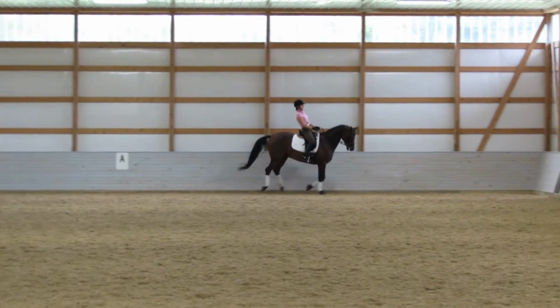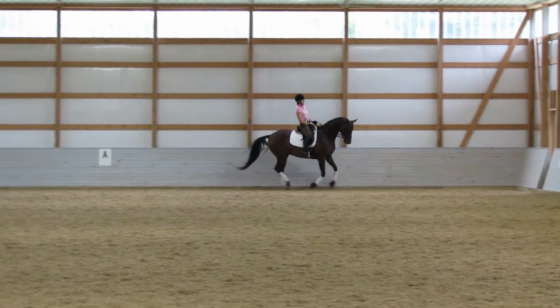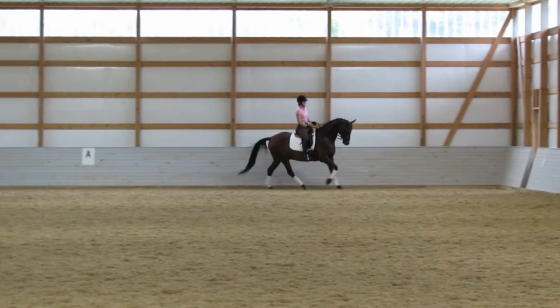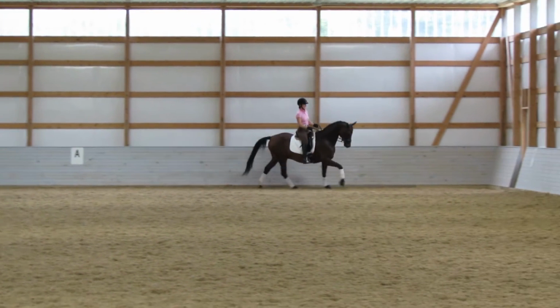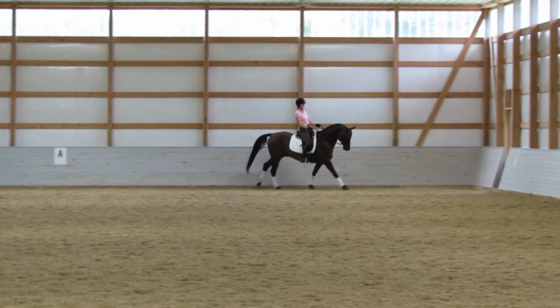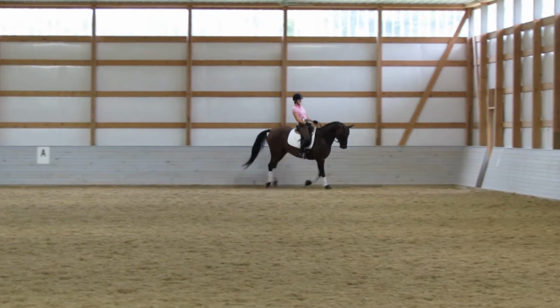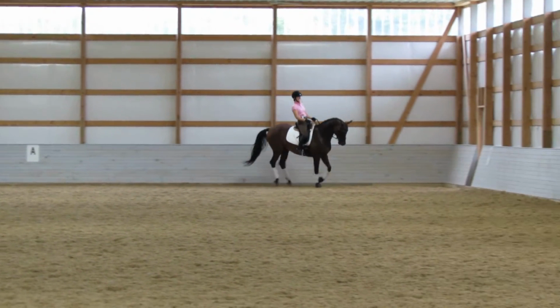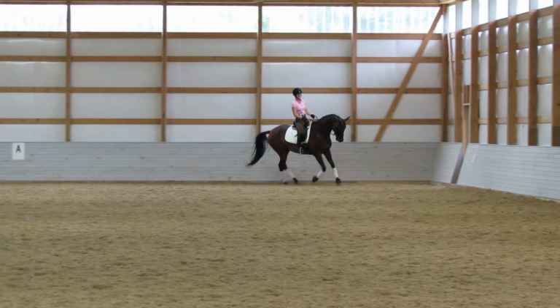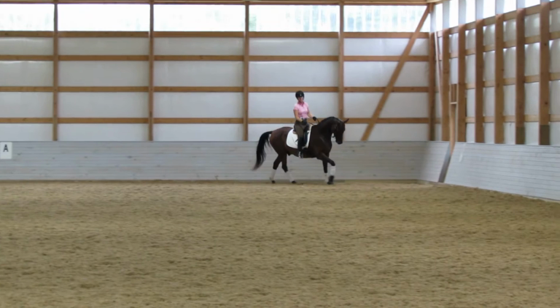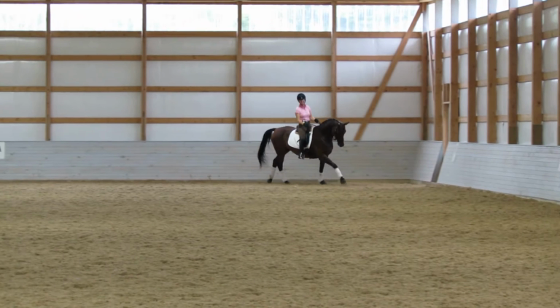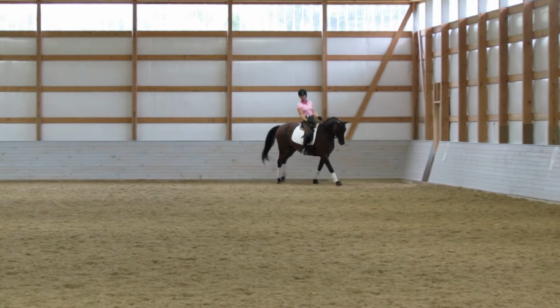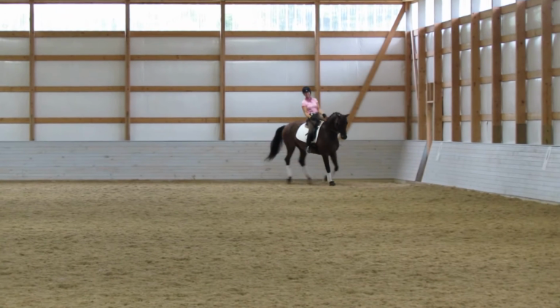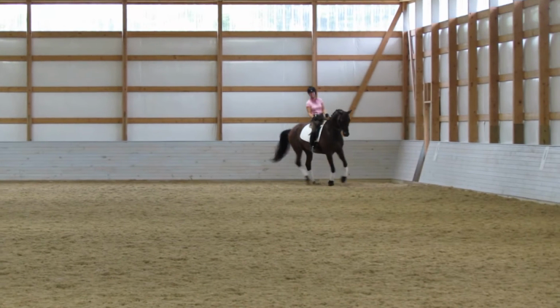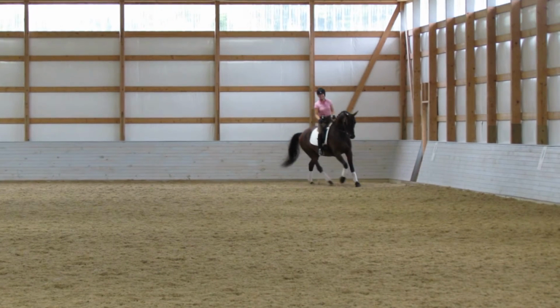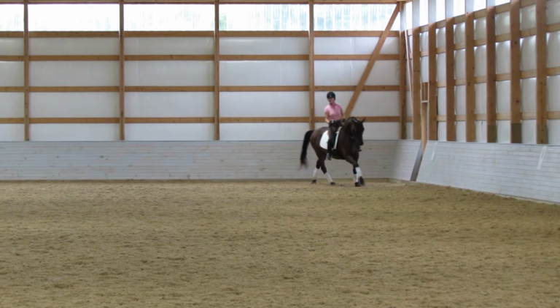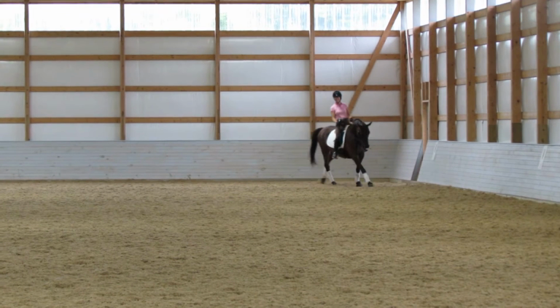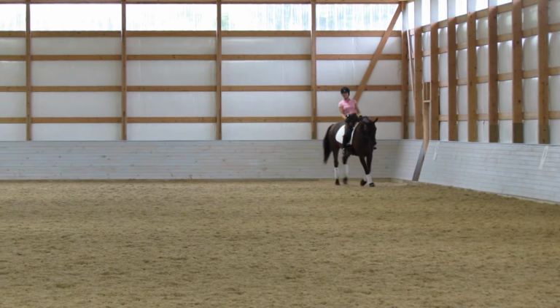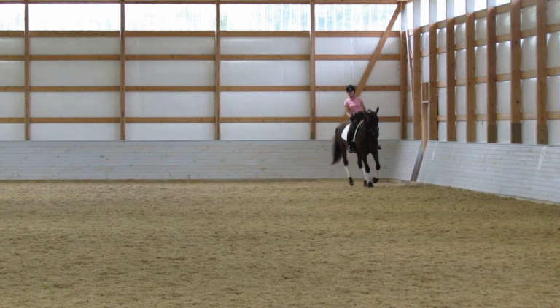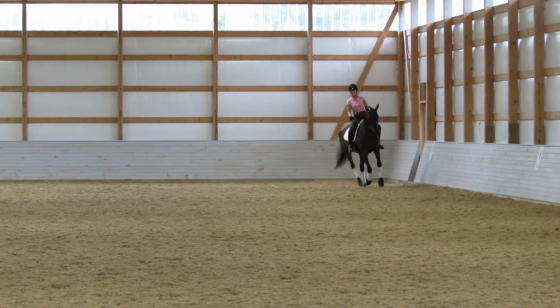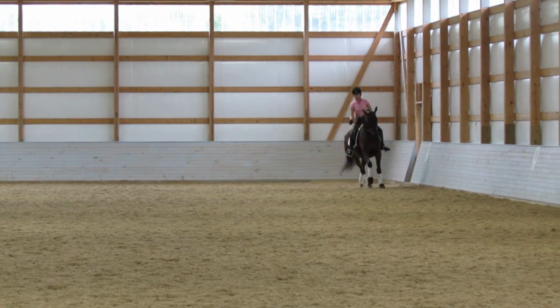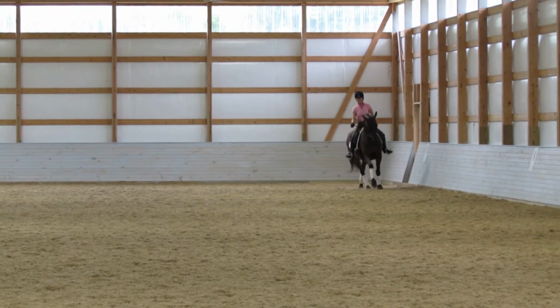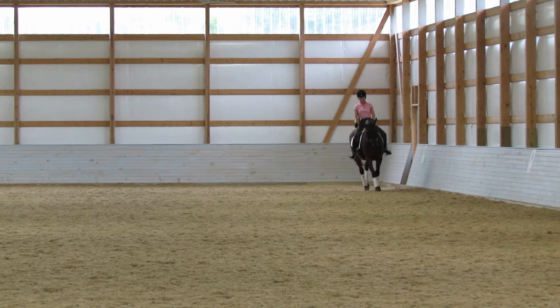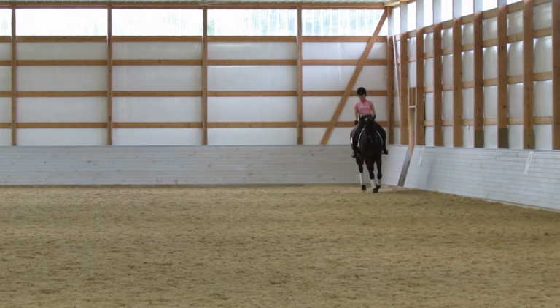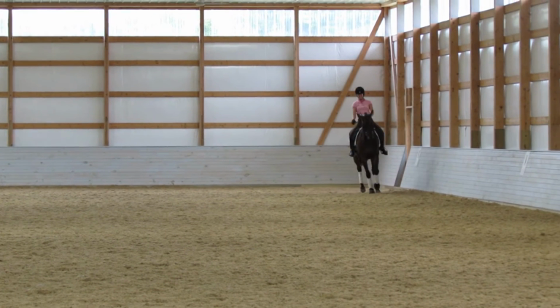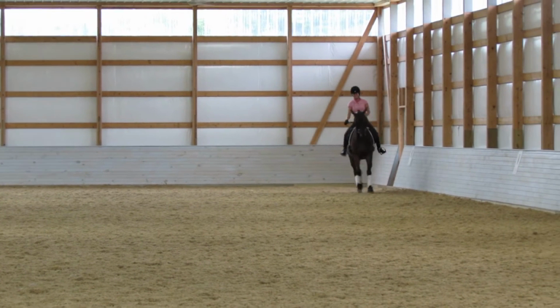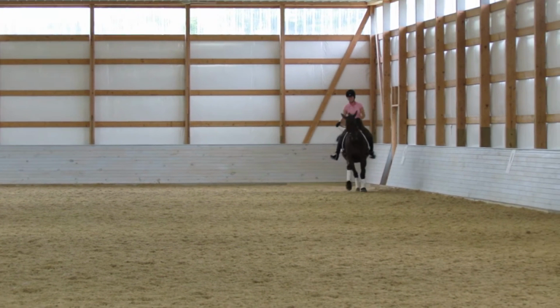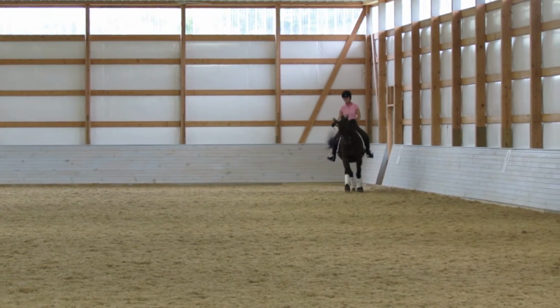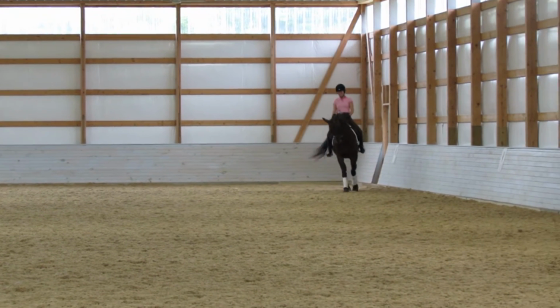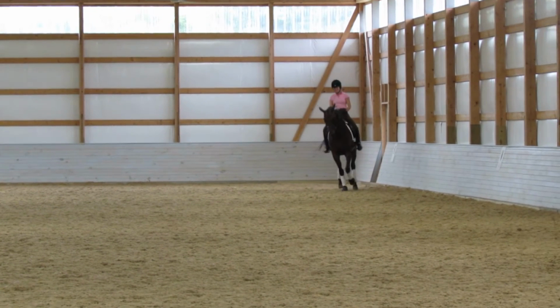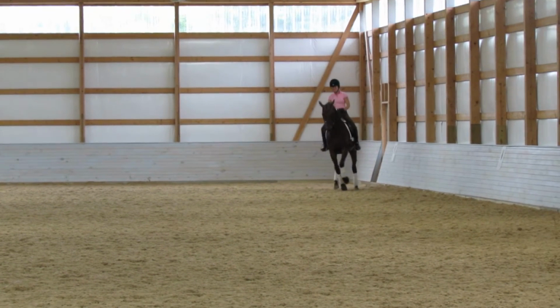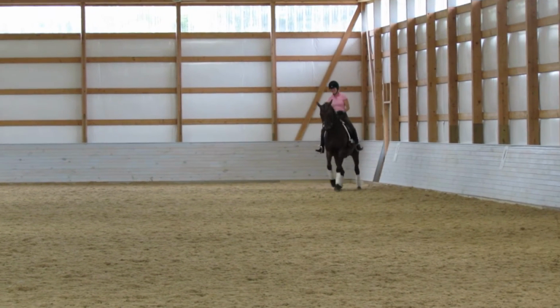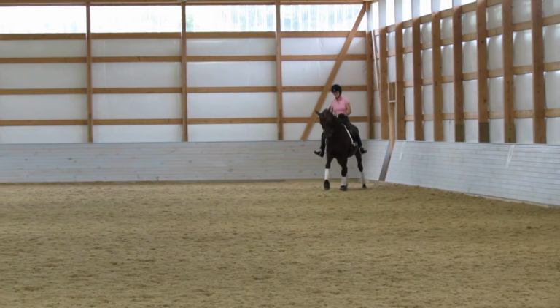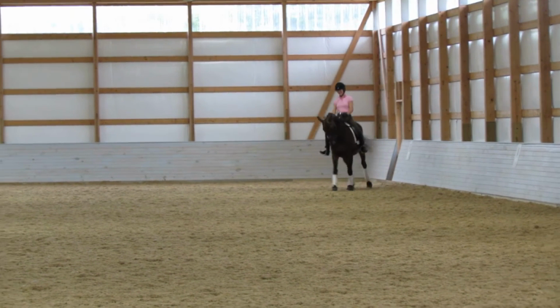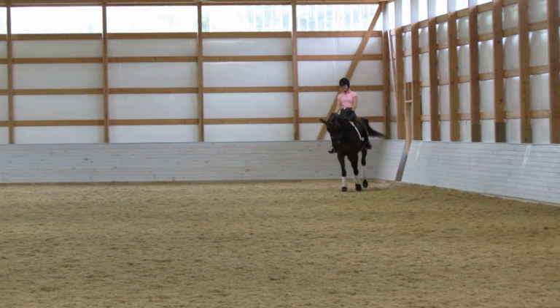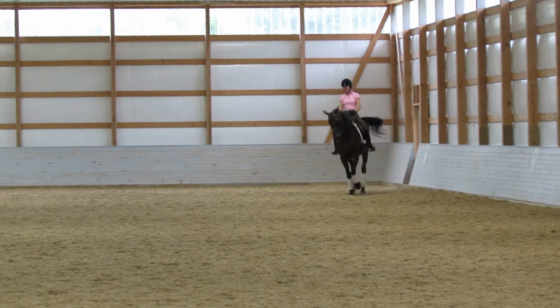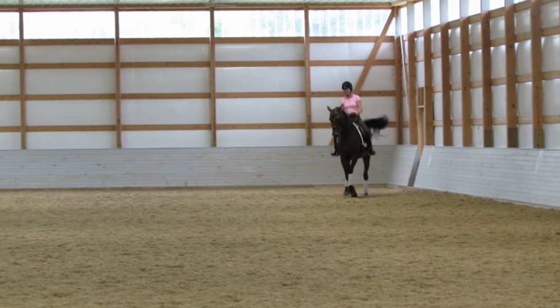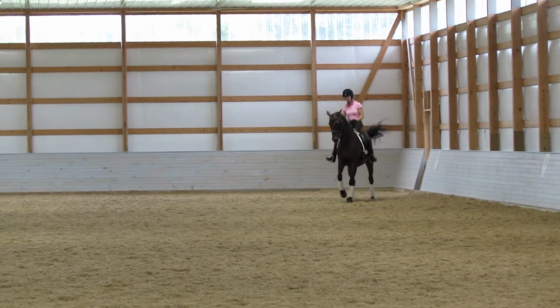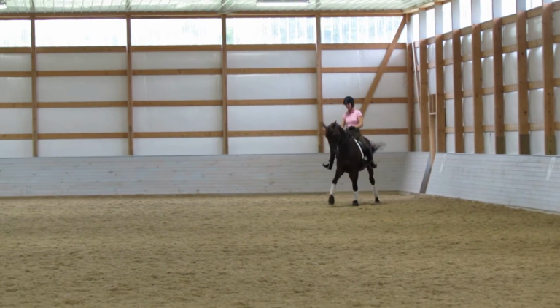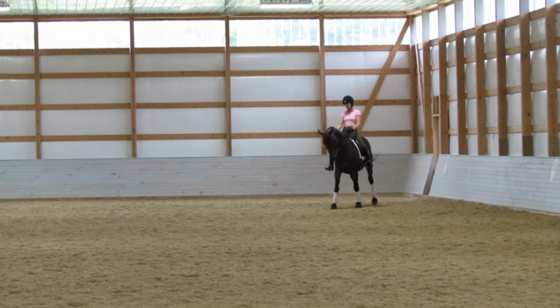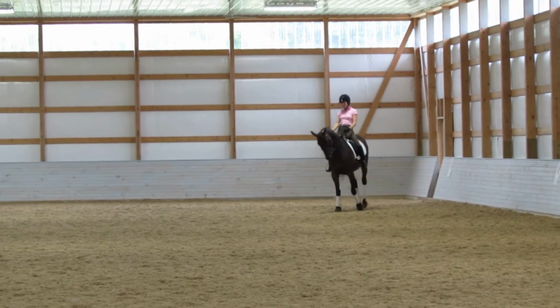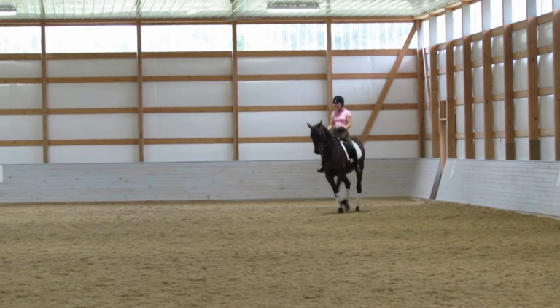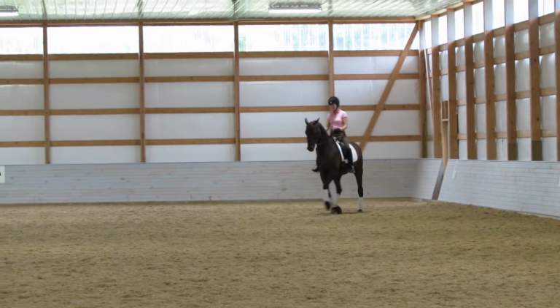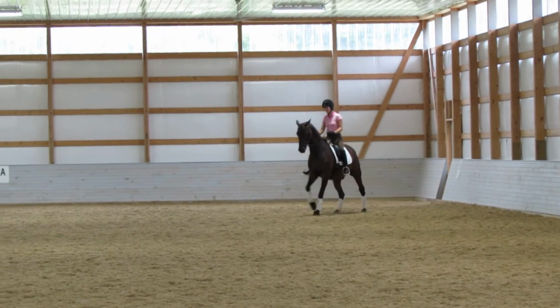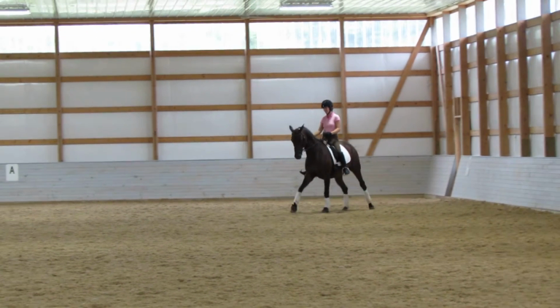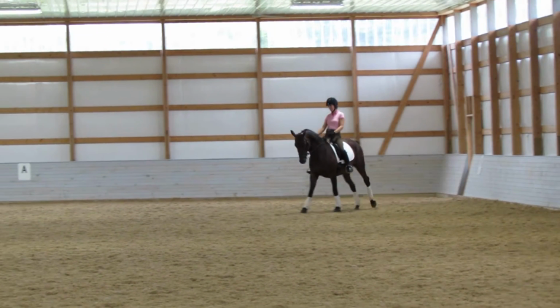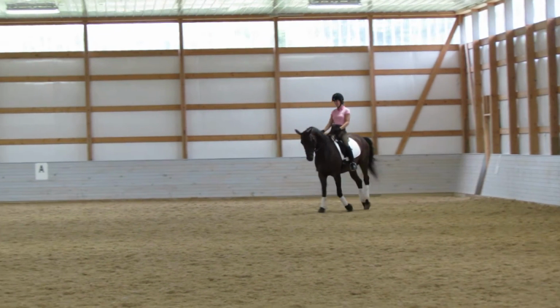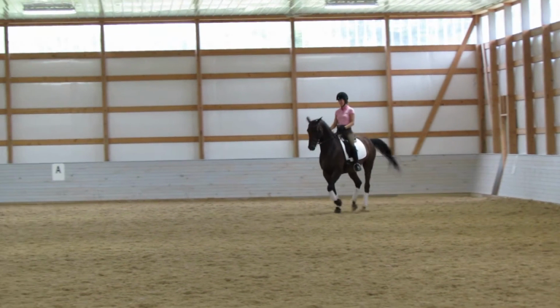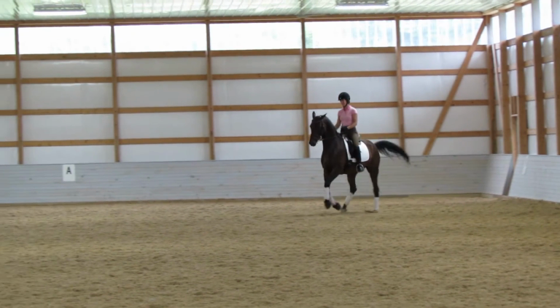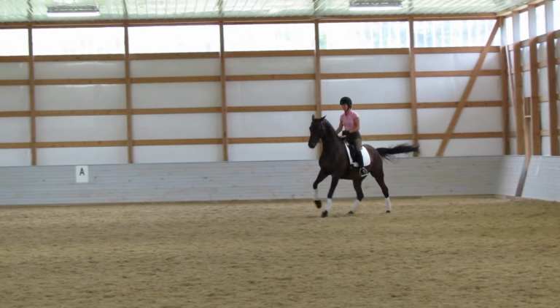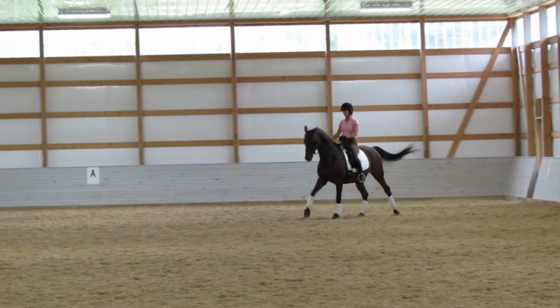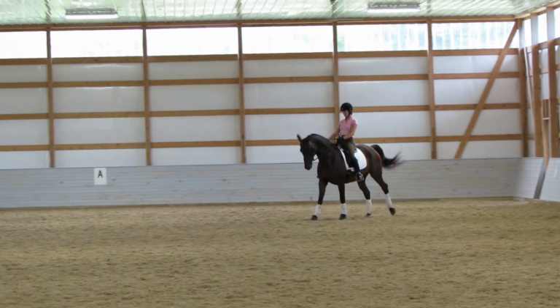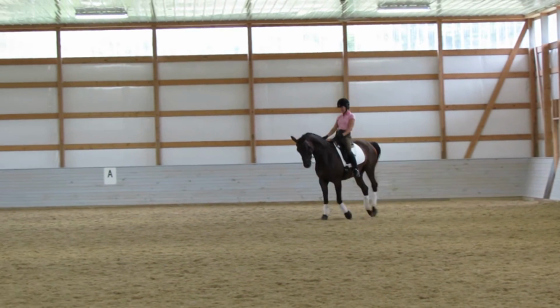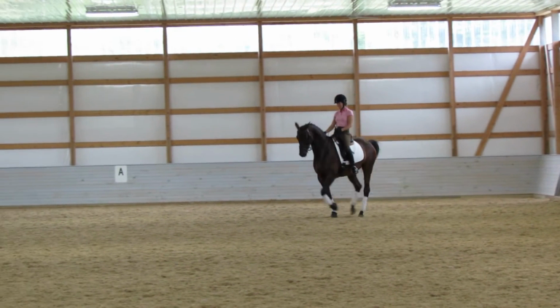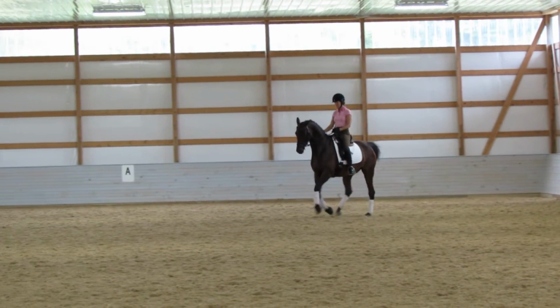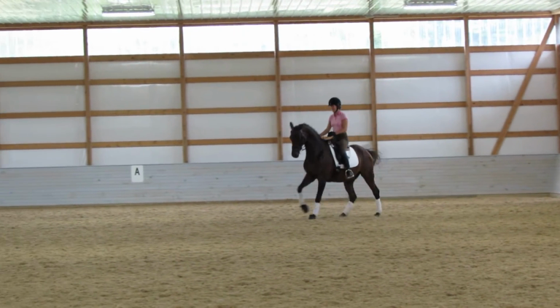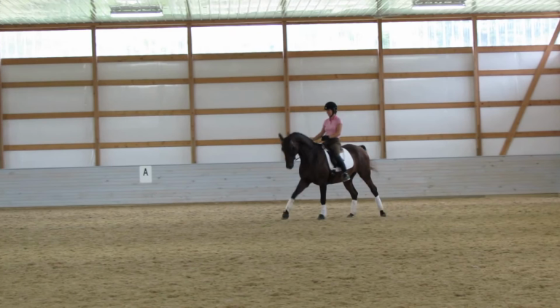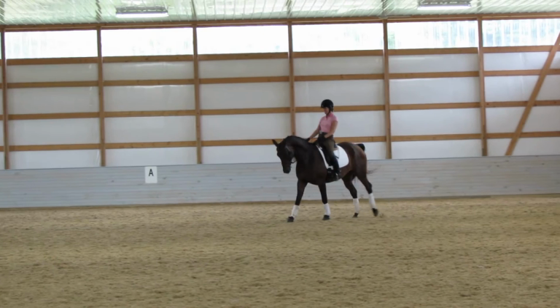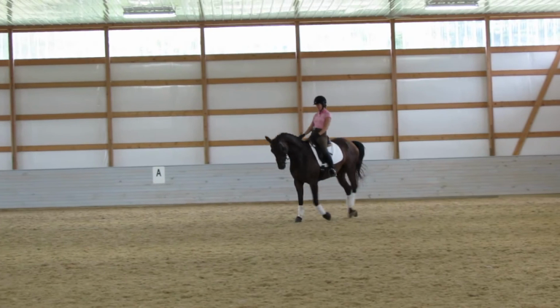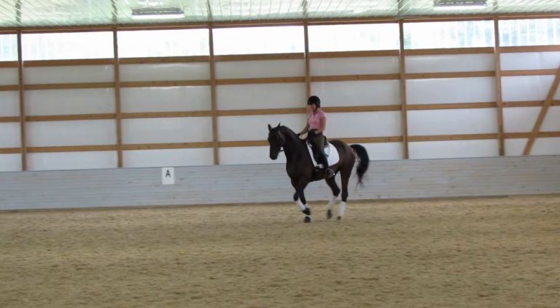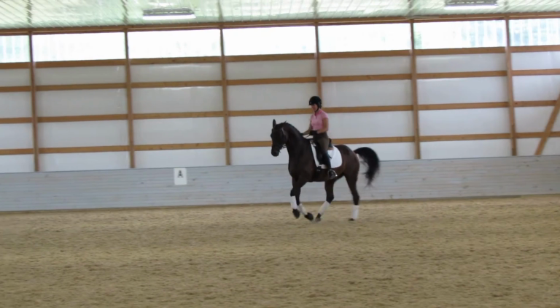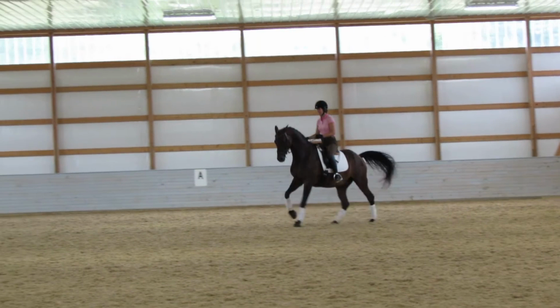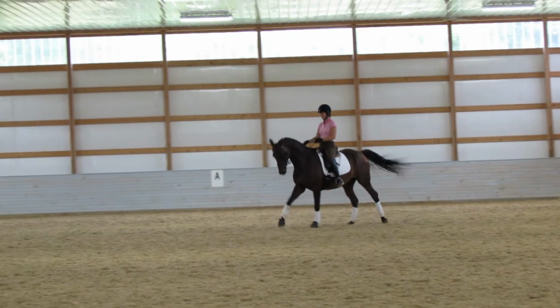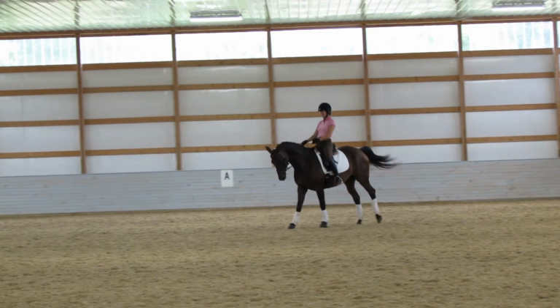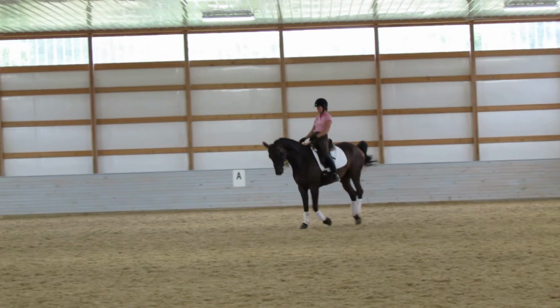Yes. The right rein. The right rein. Exactly. Also for the change. Almost done. No bending.